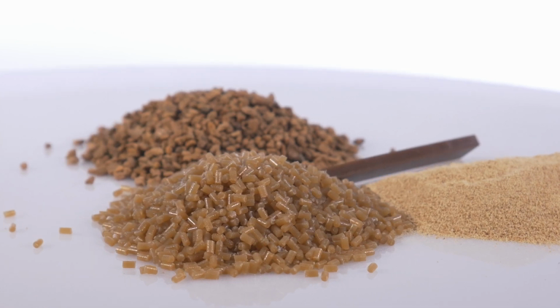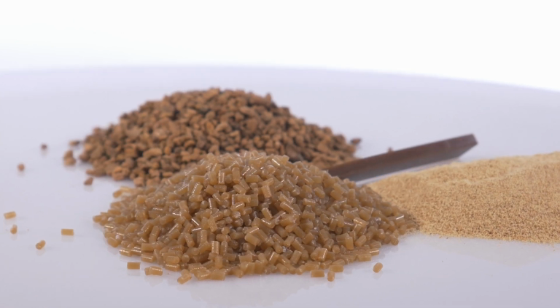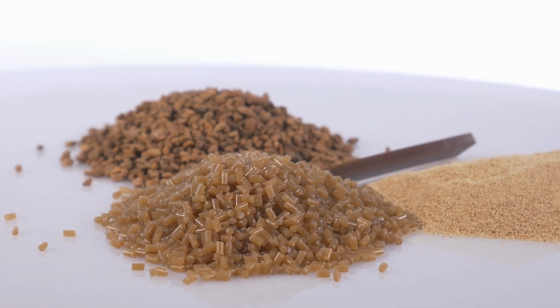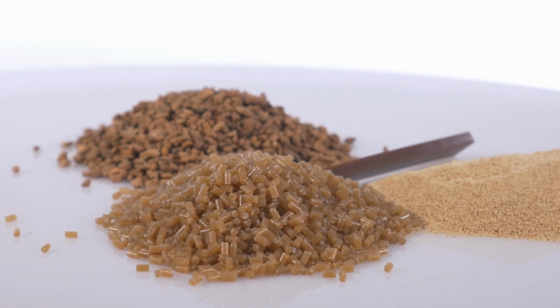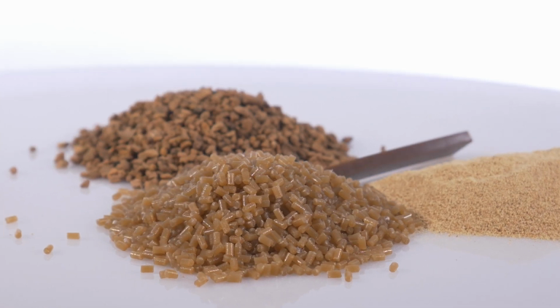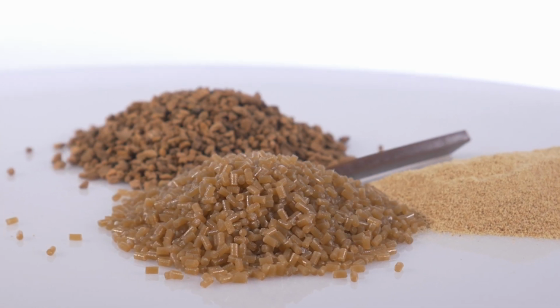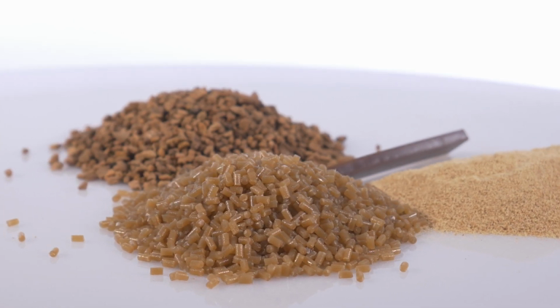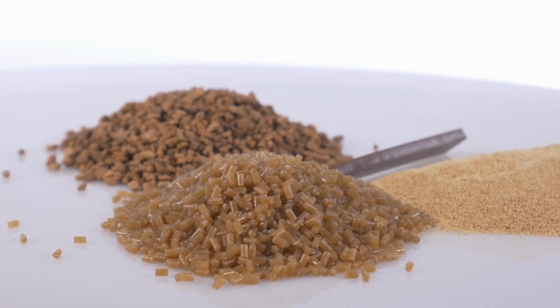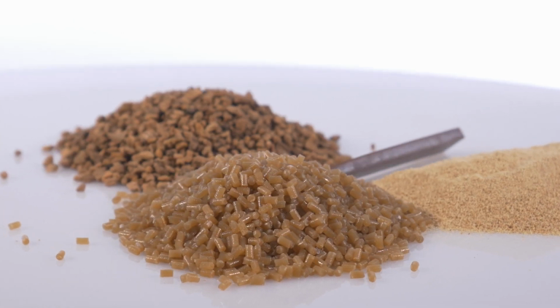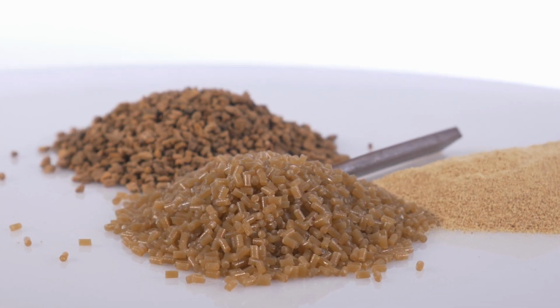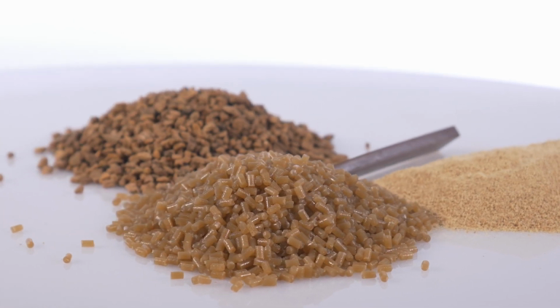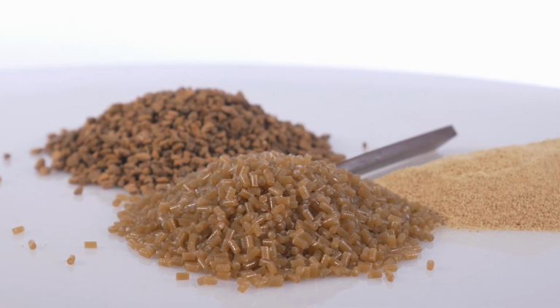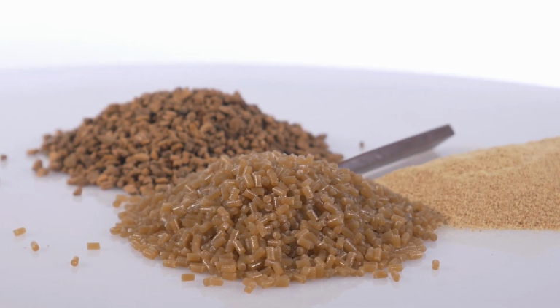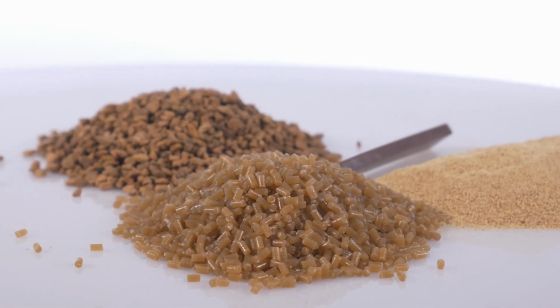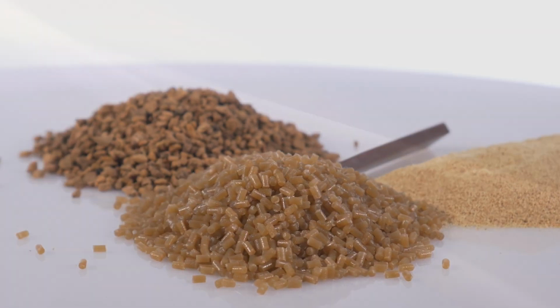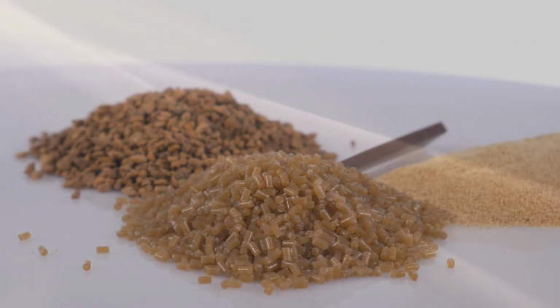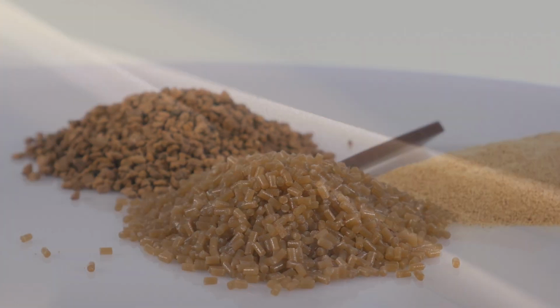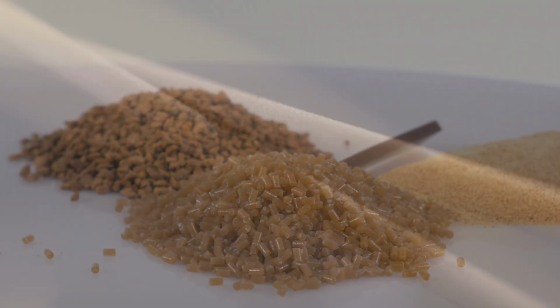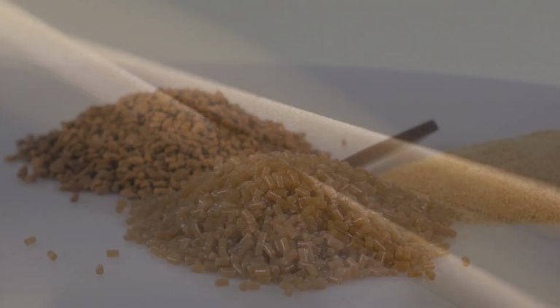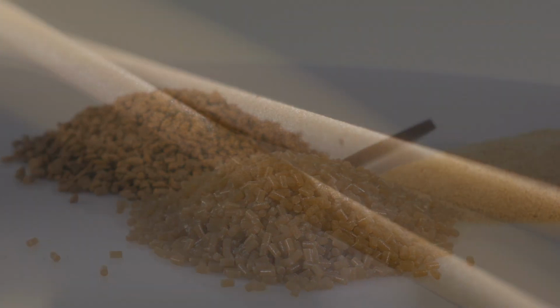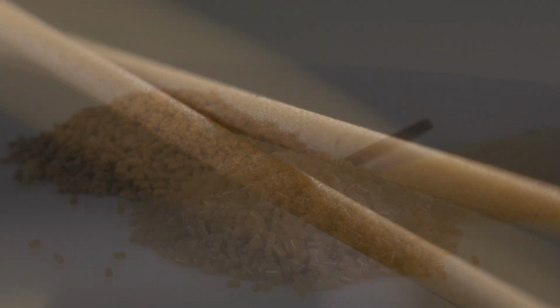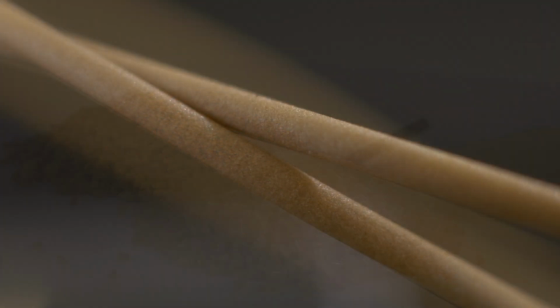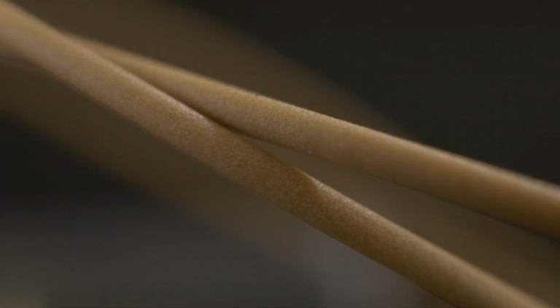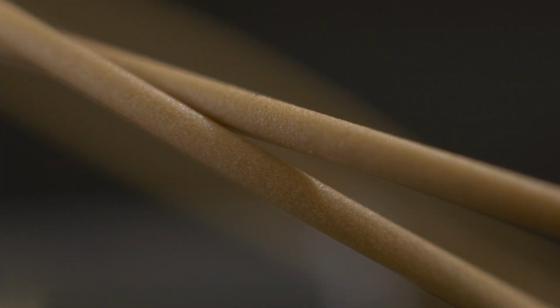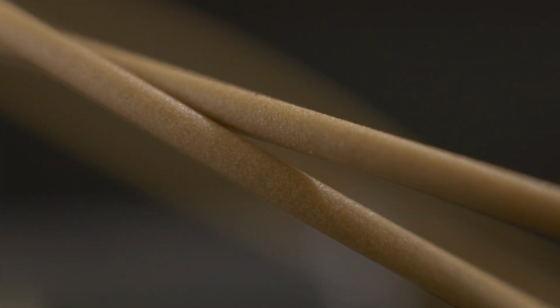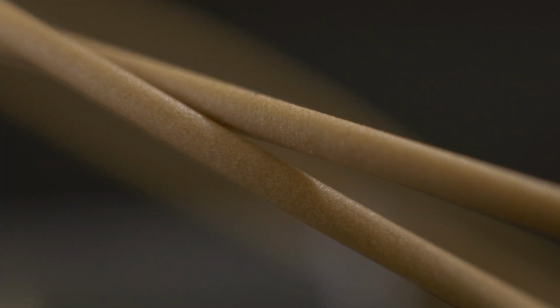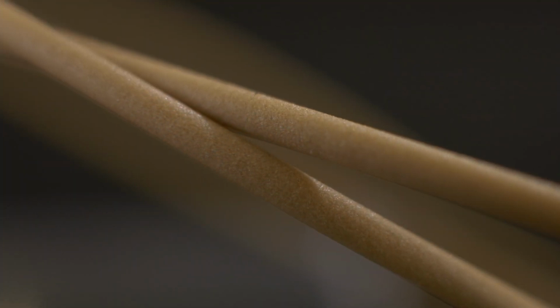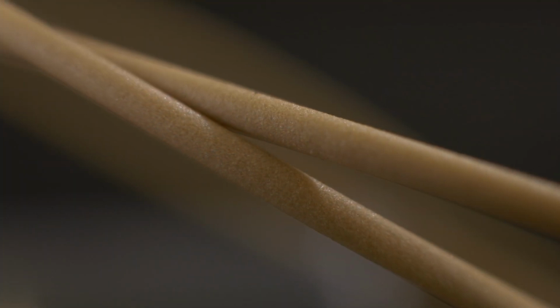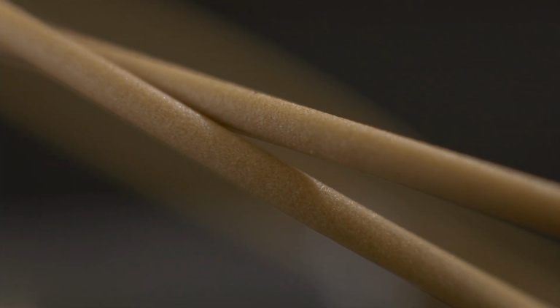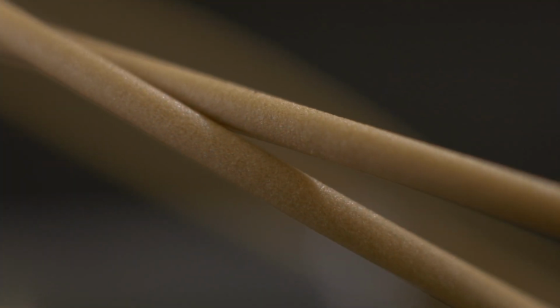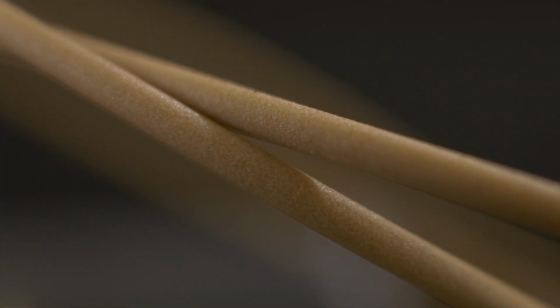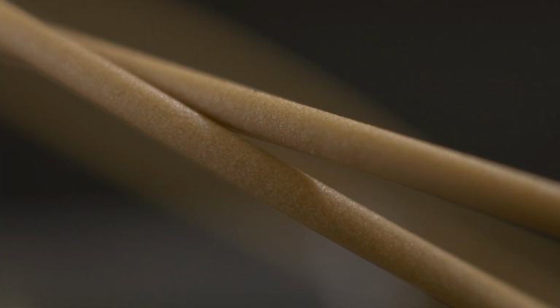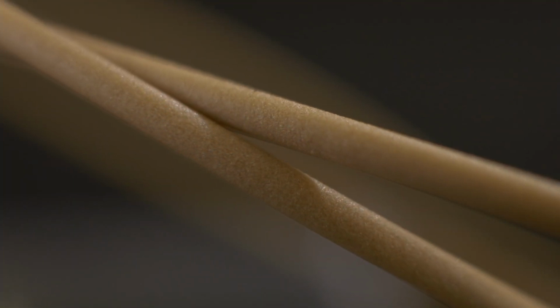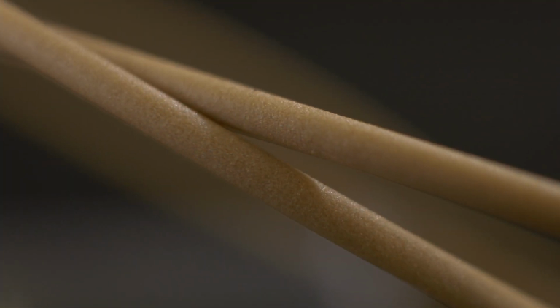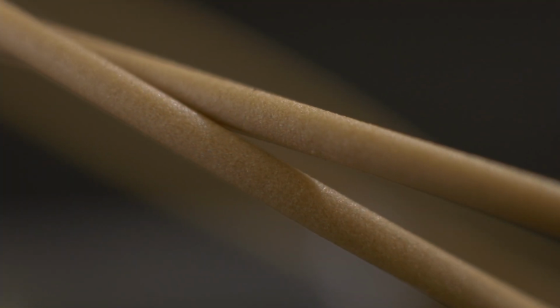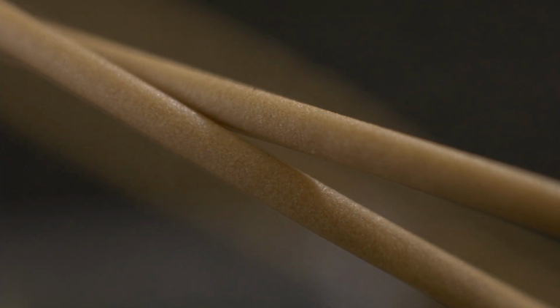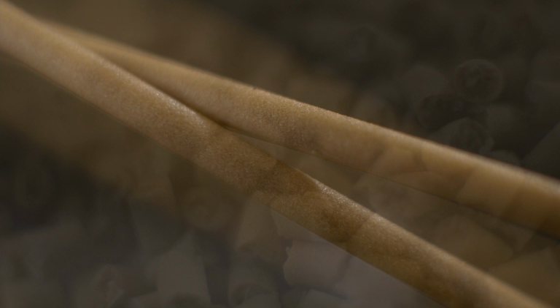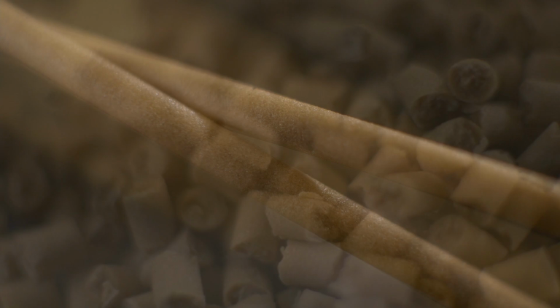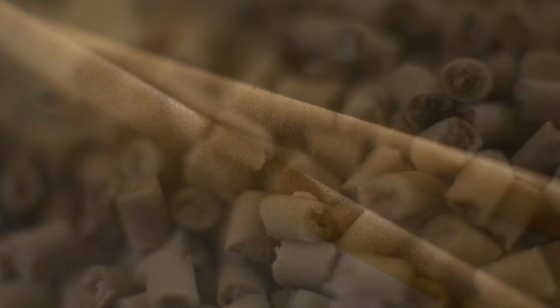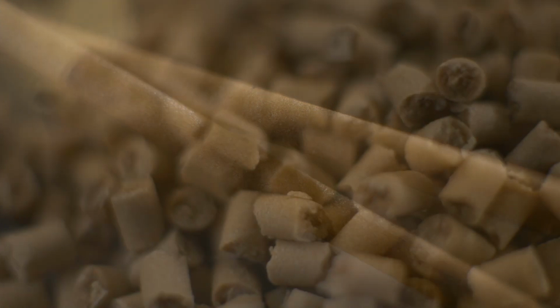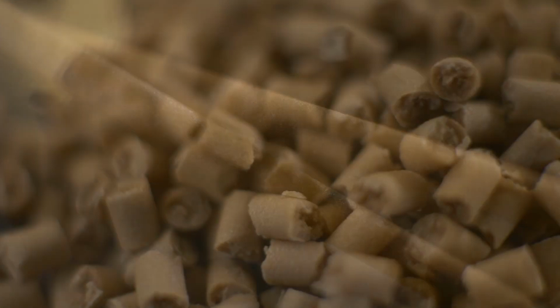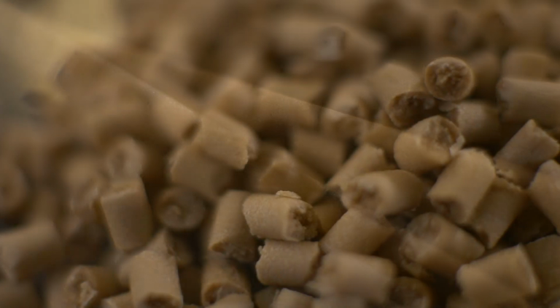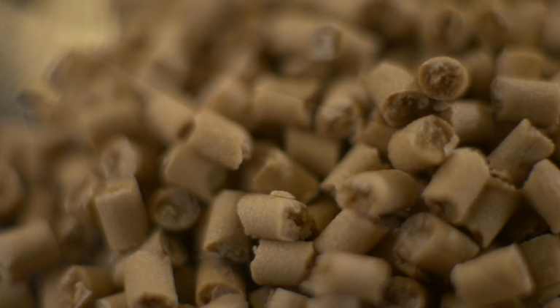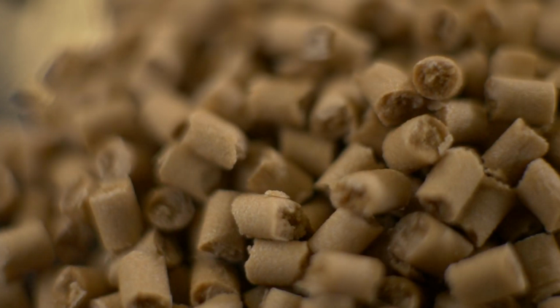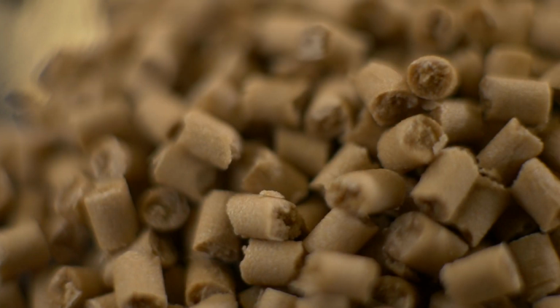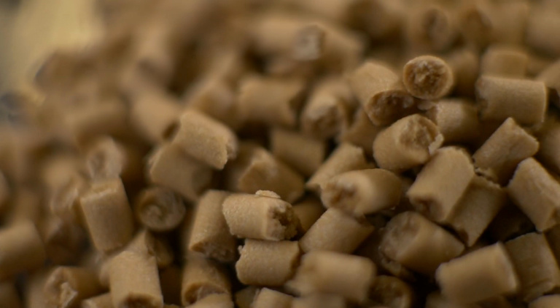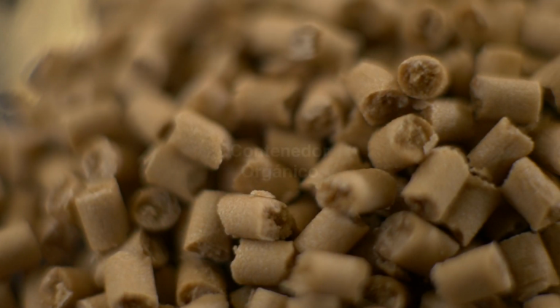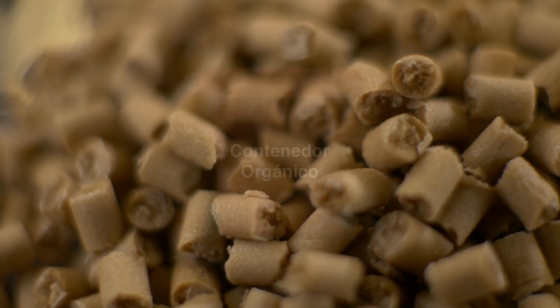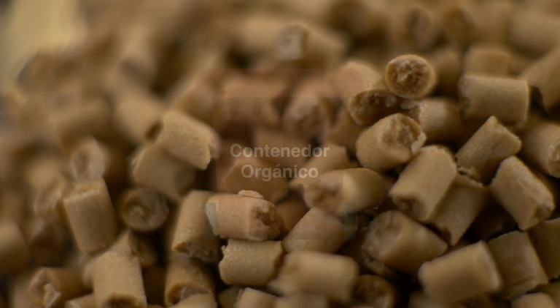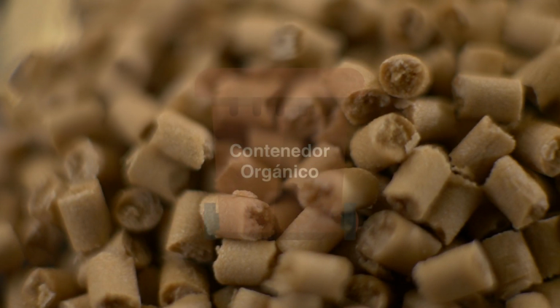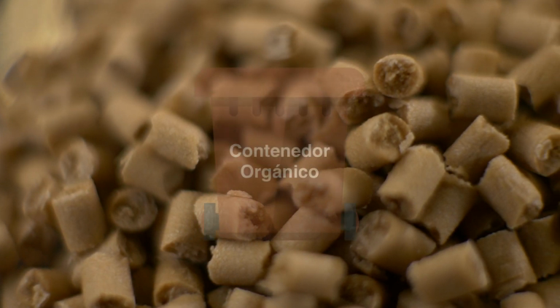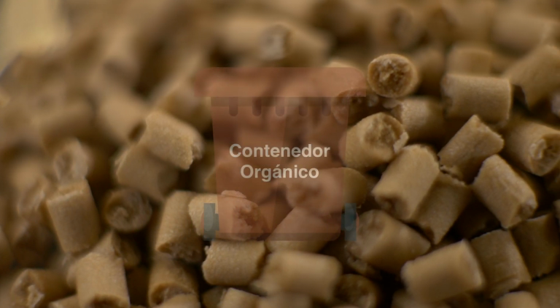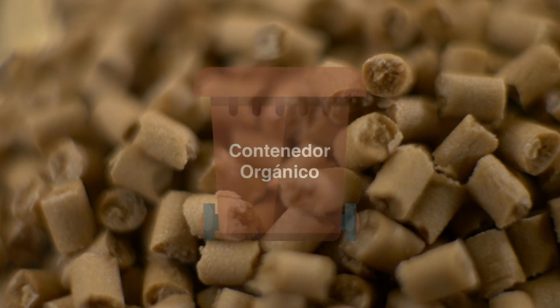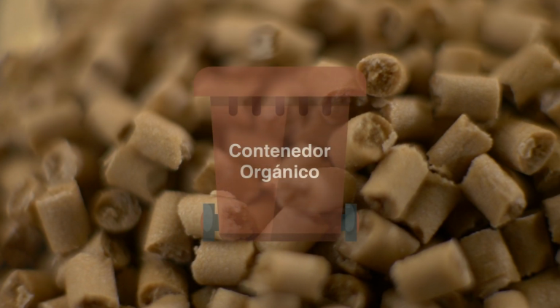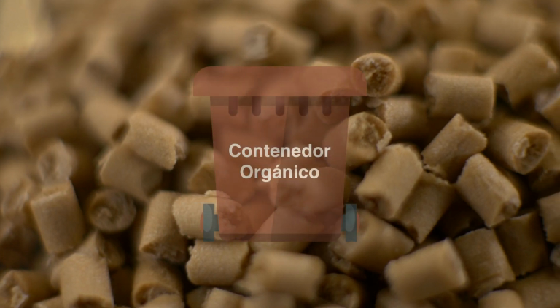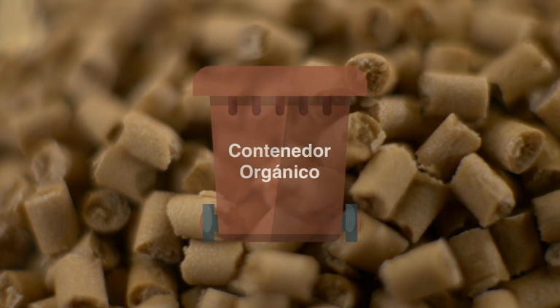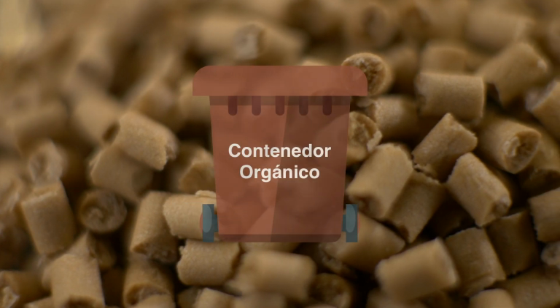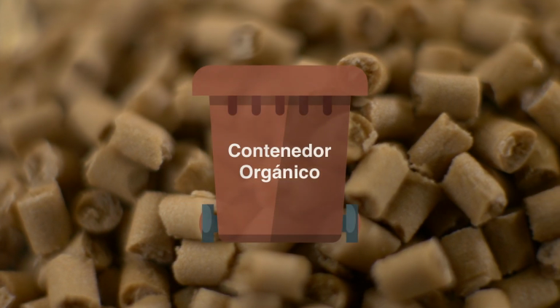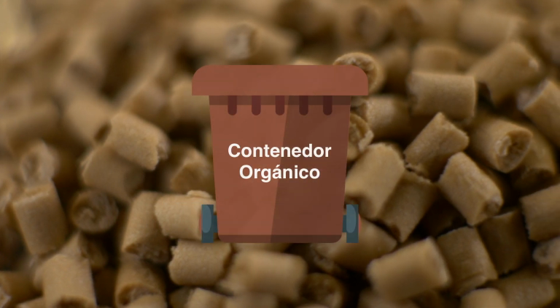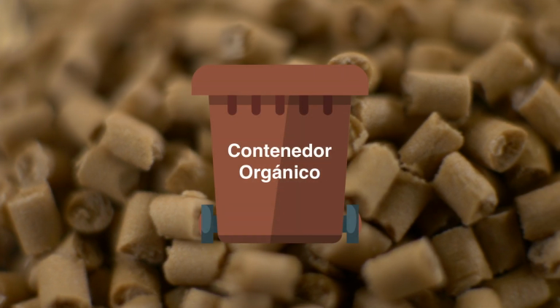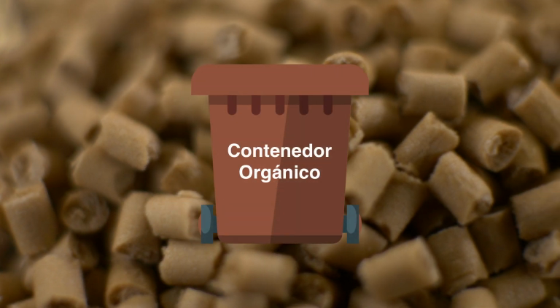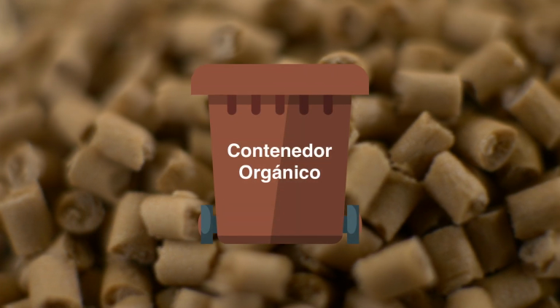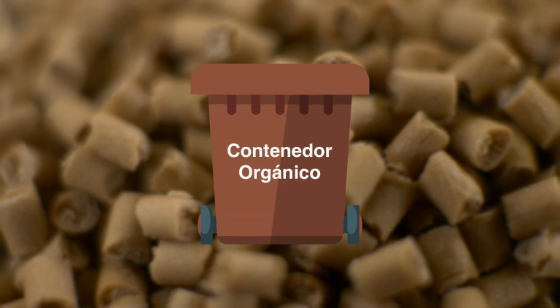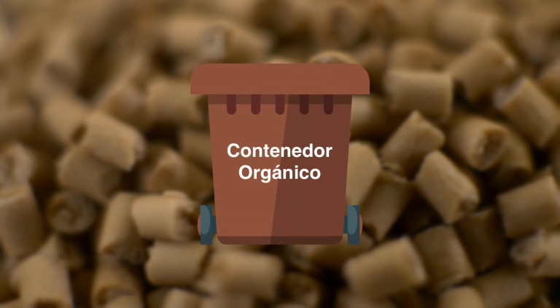For all these reasons, products made with this material can be deposited in the organic waste bin at the end of their useful life.